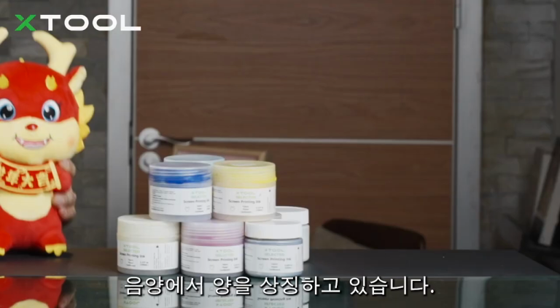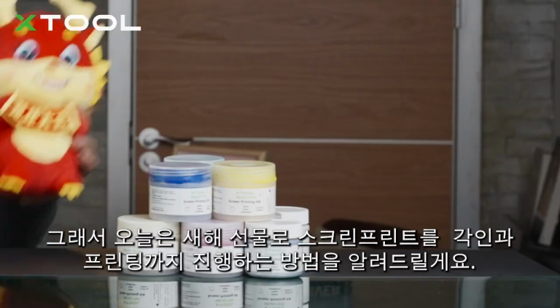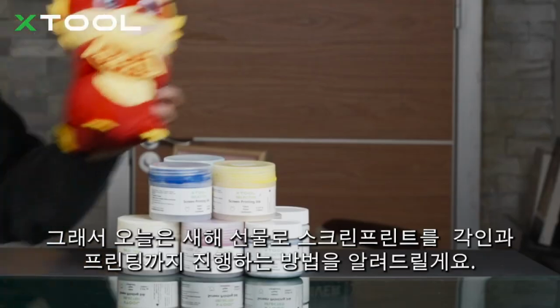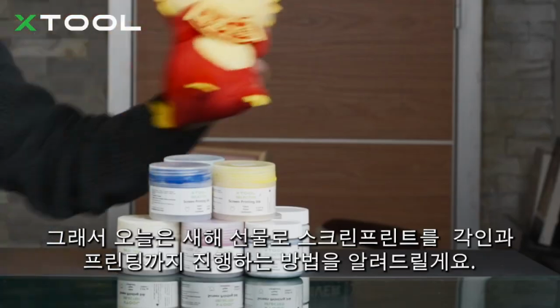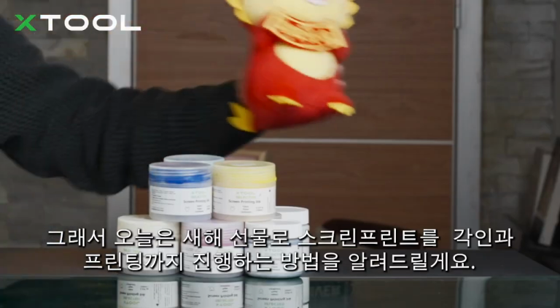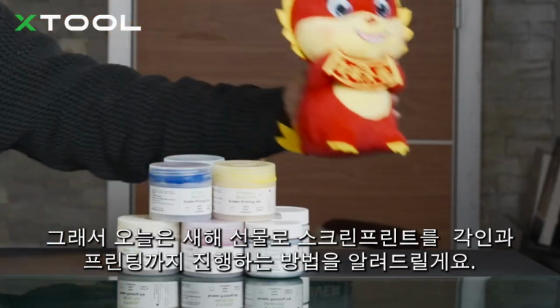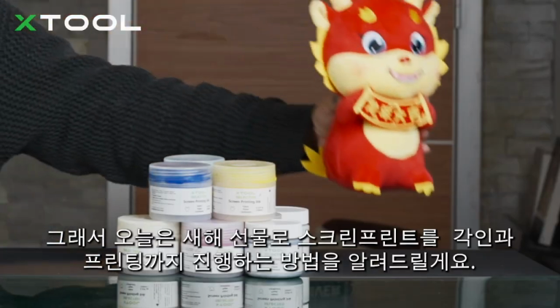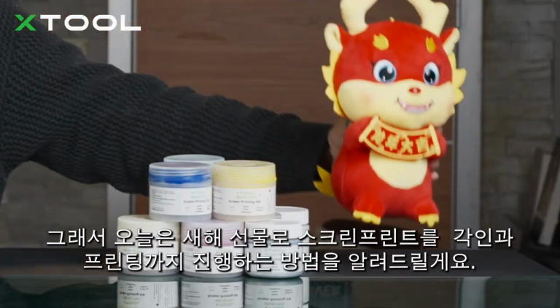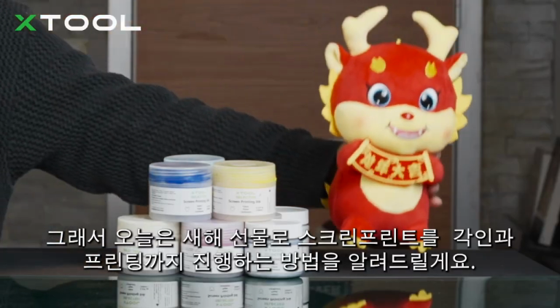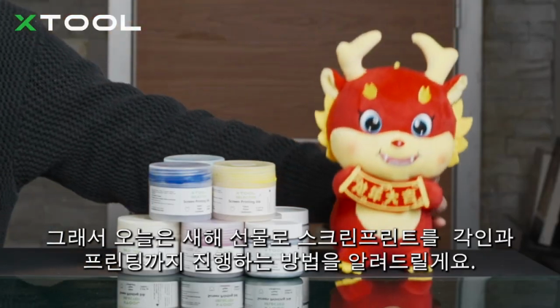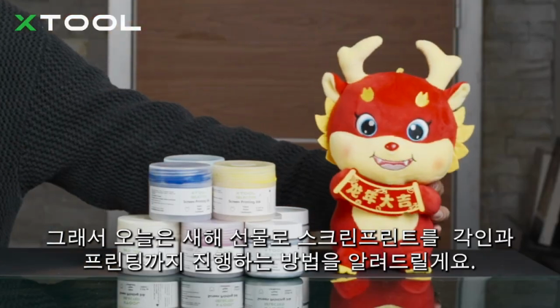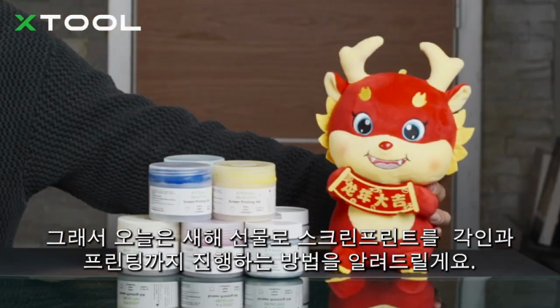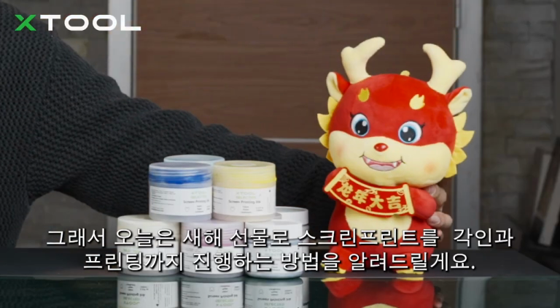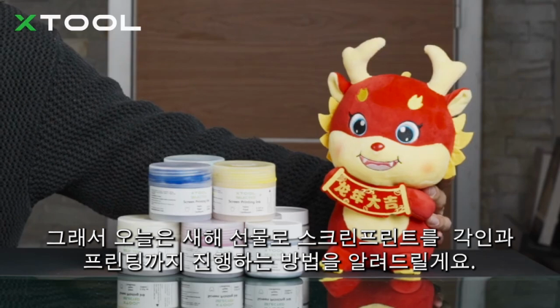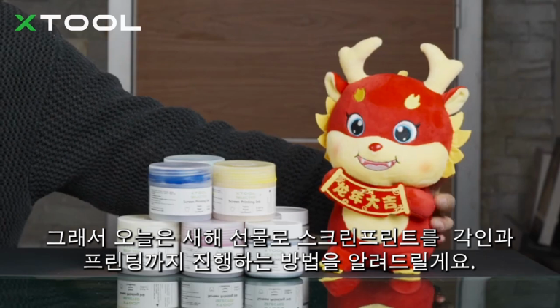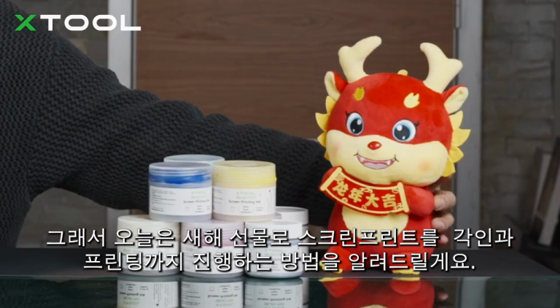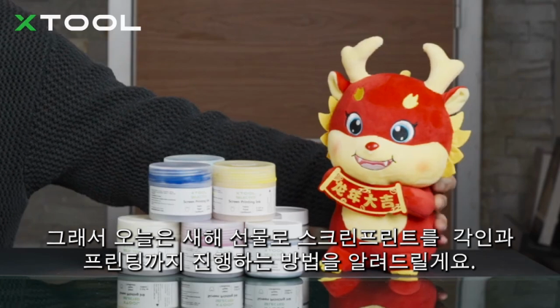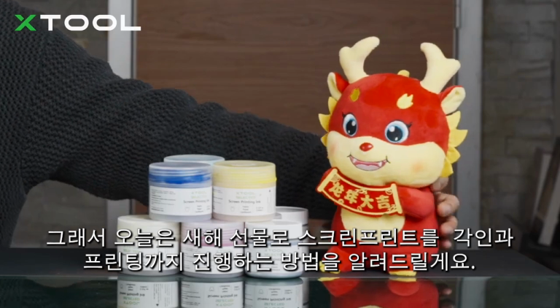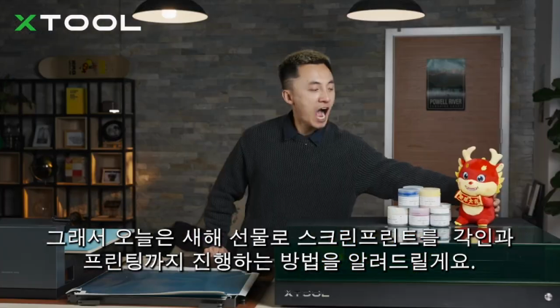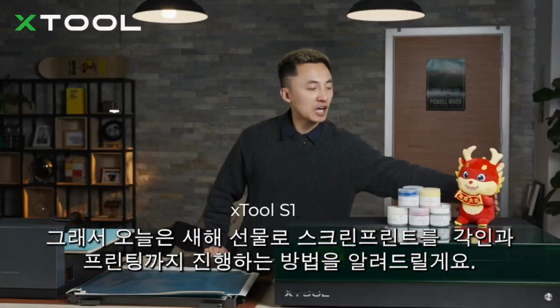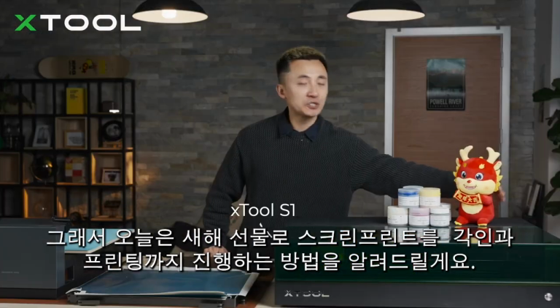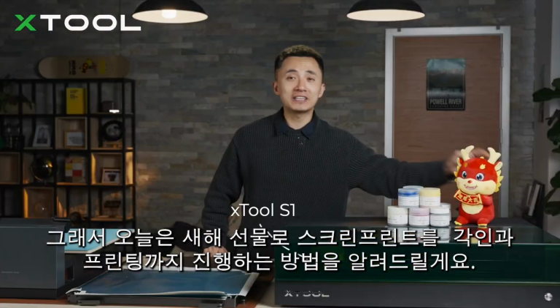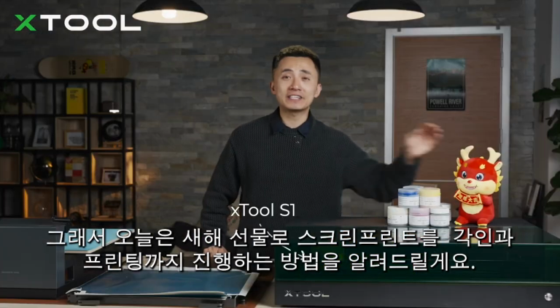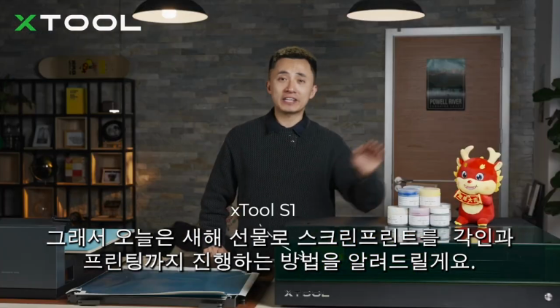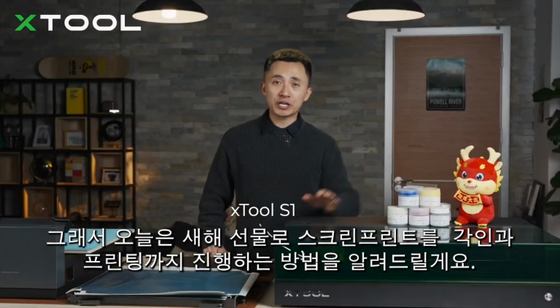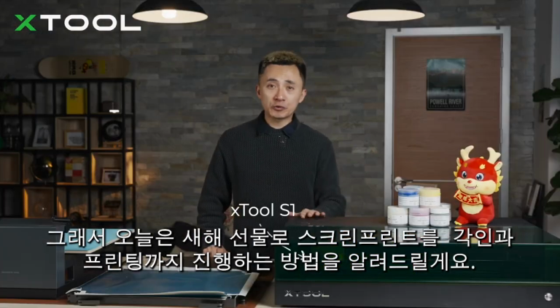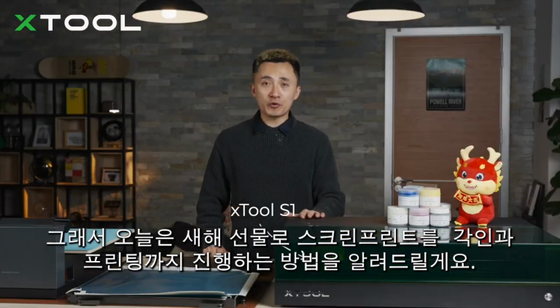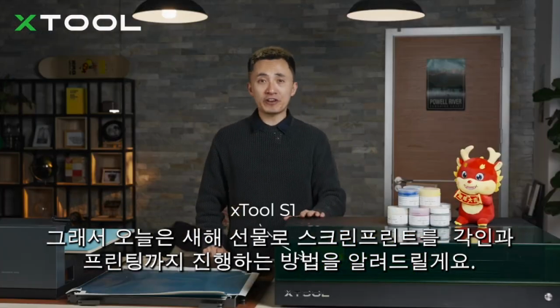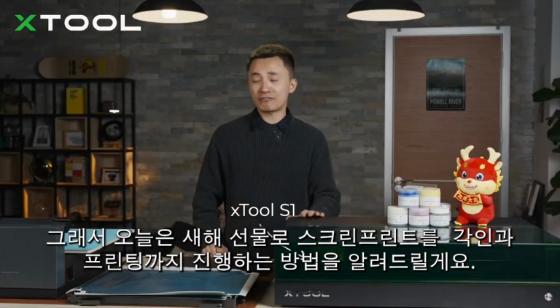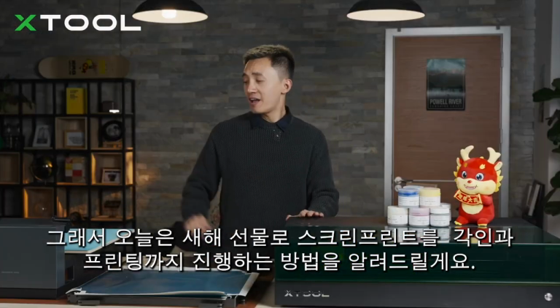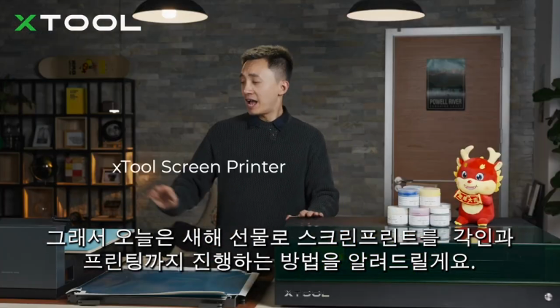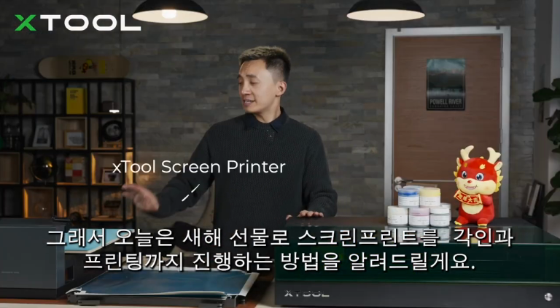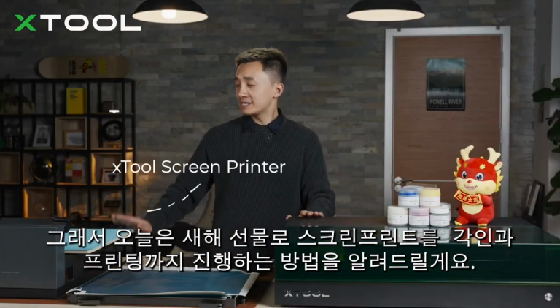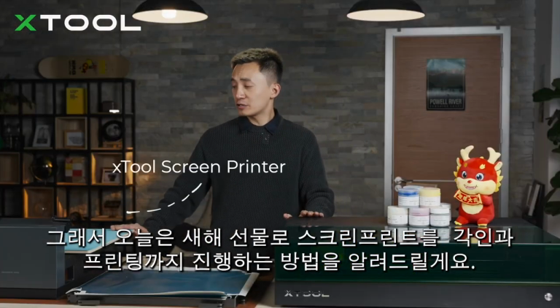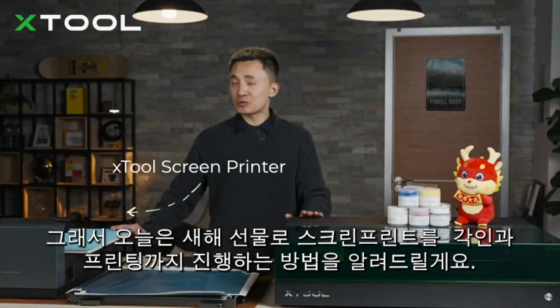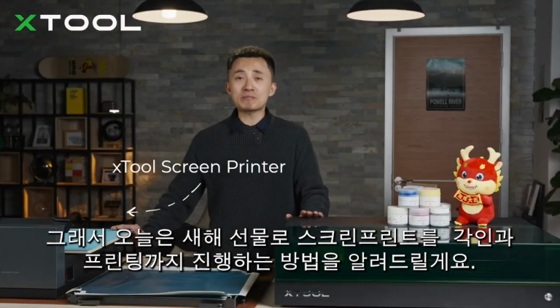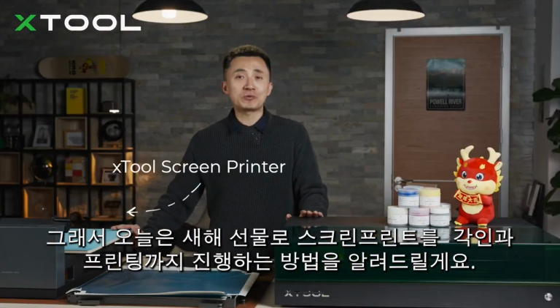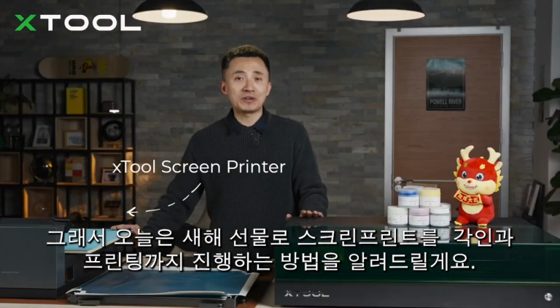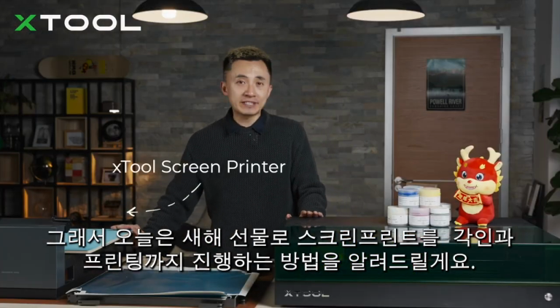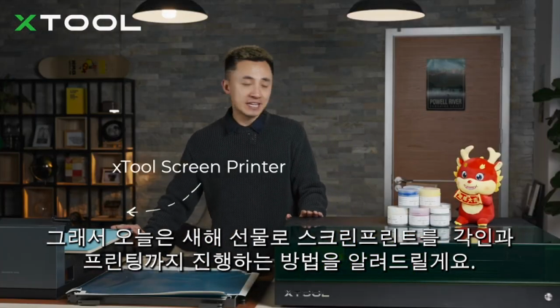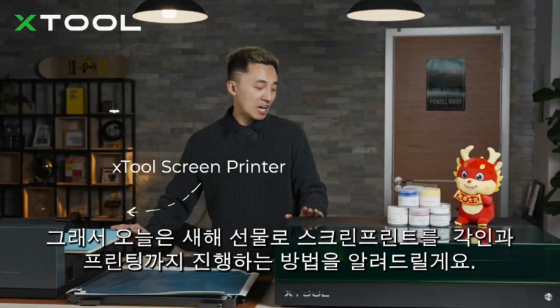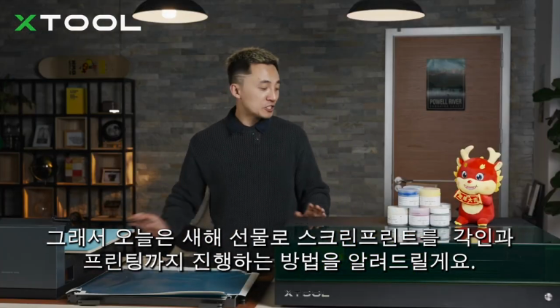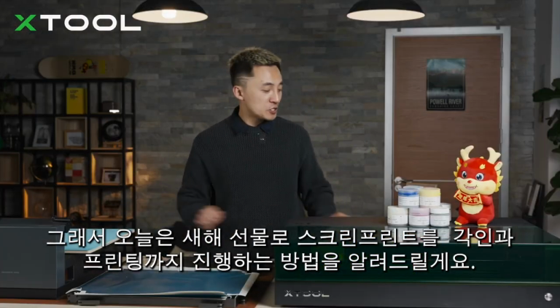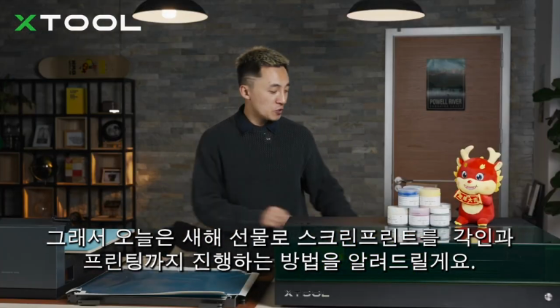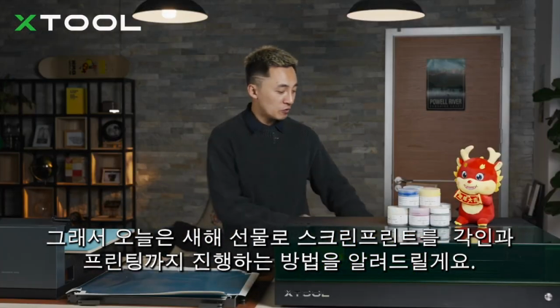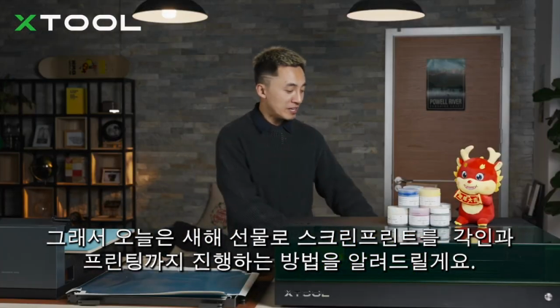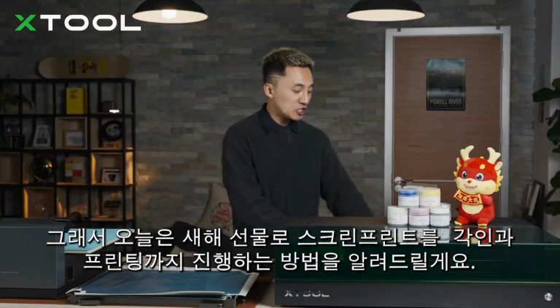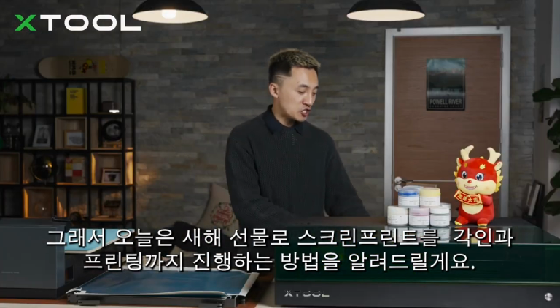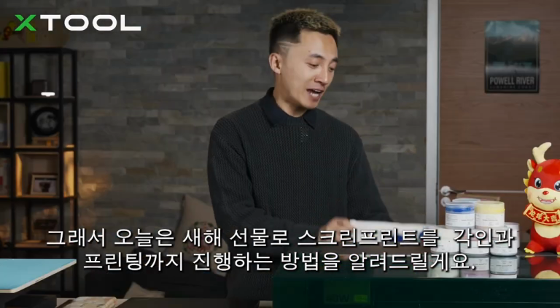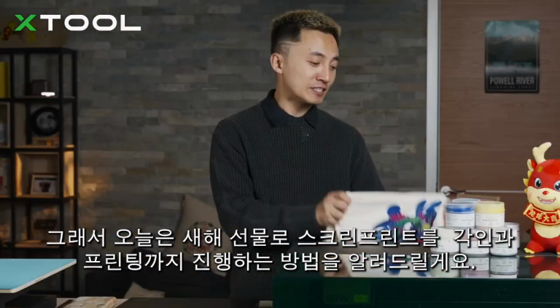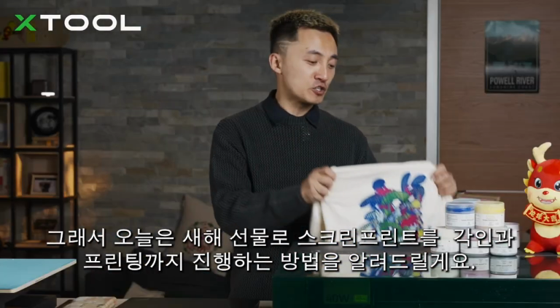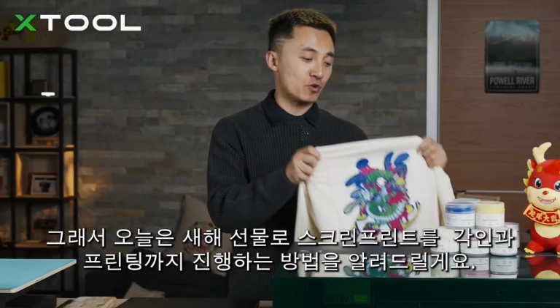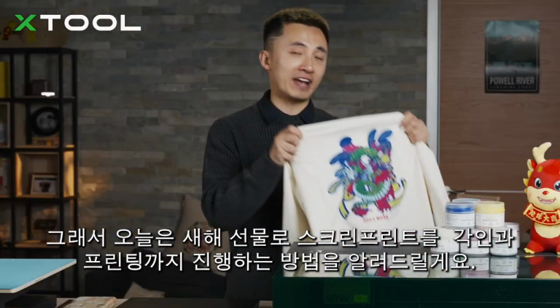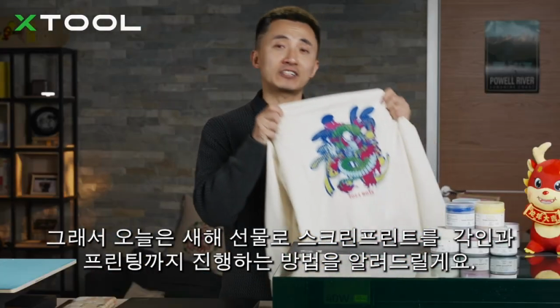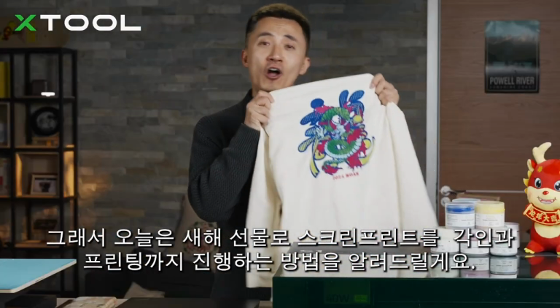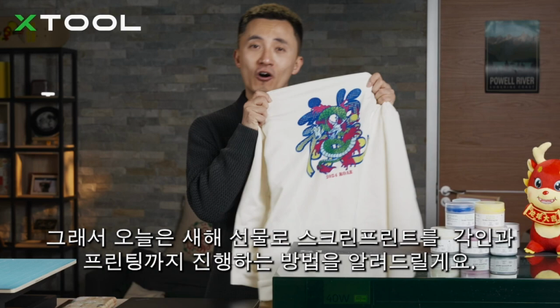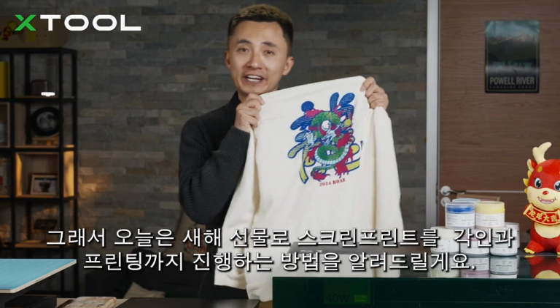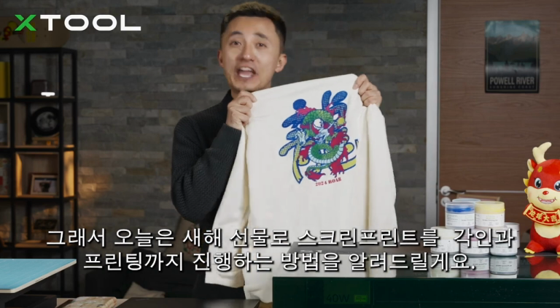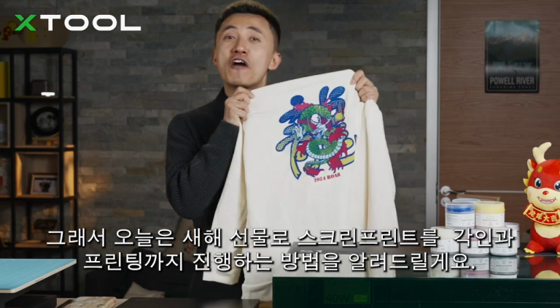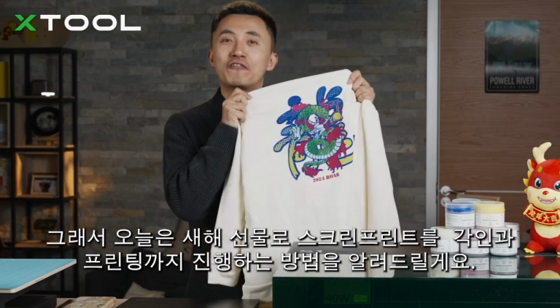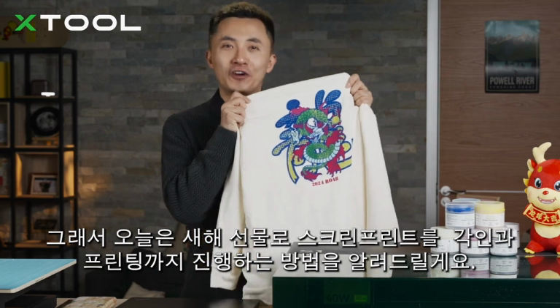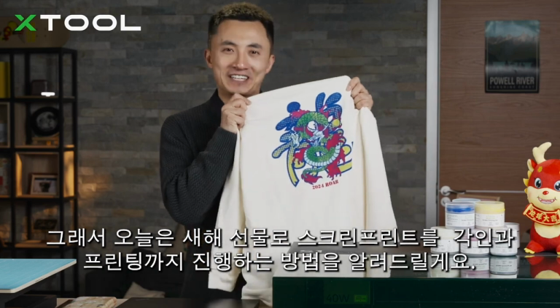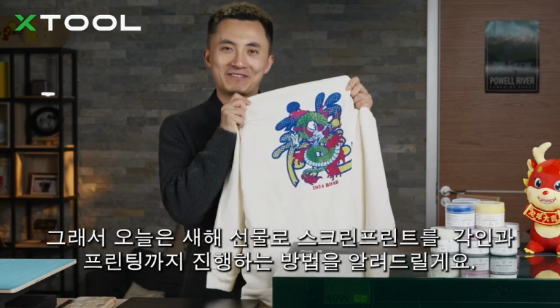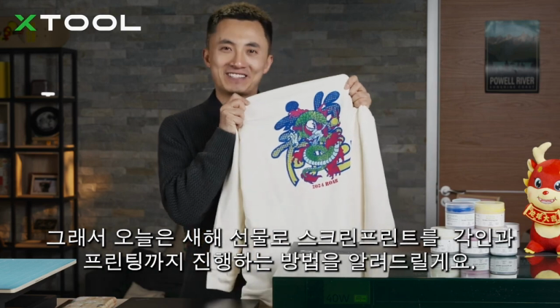So today I'm gonna step by step show you how to laser engrave and screen print a New Year Chinese Dragon hoodie for your gift.